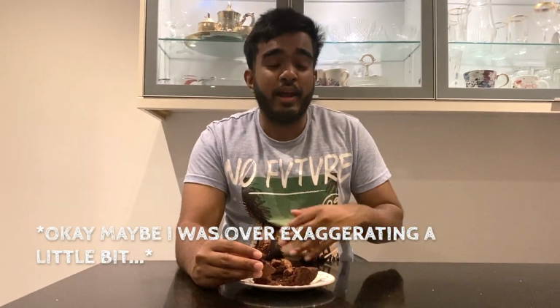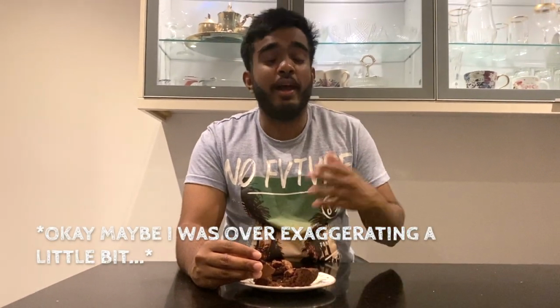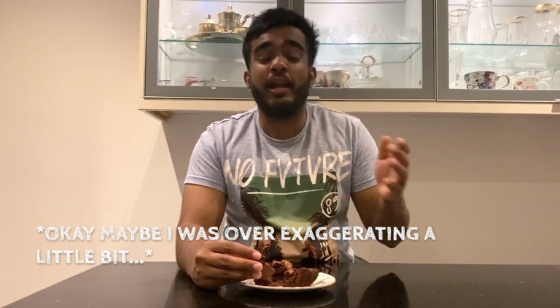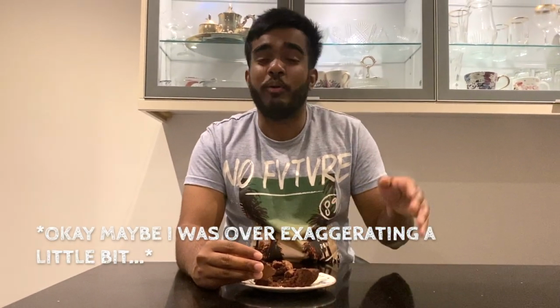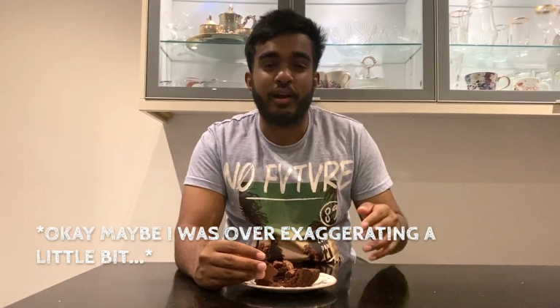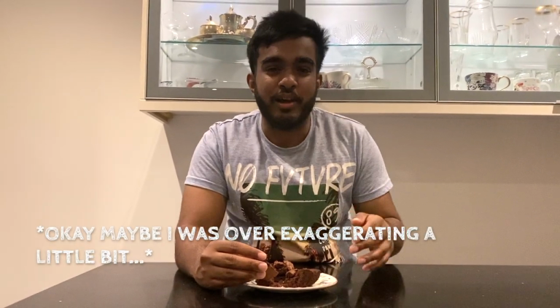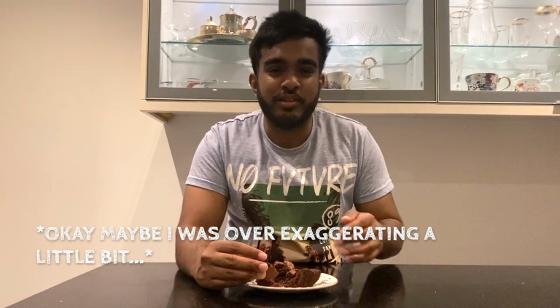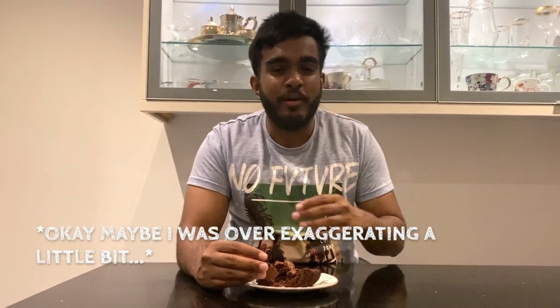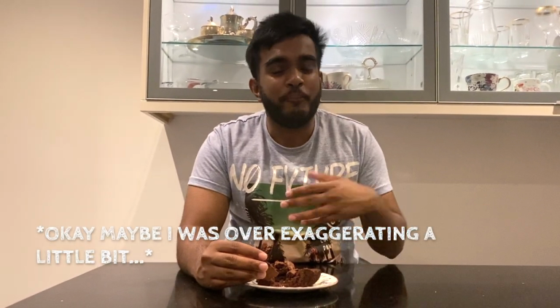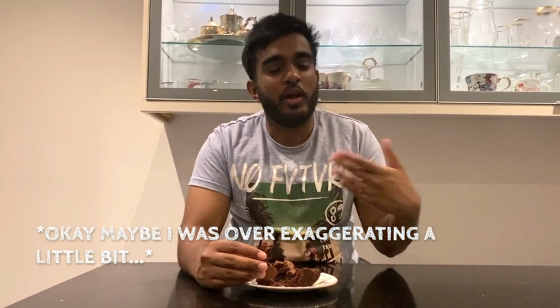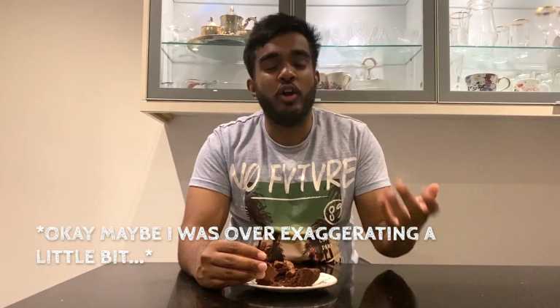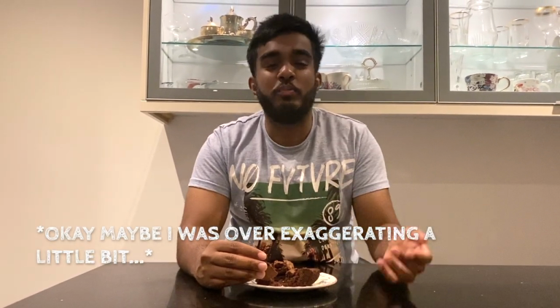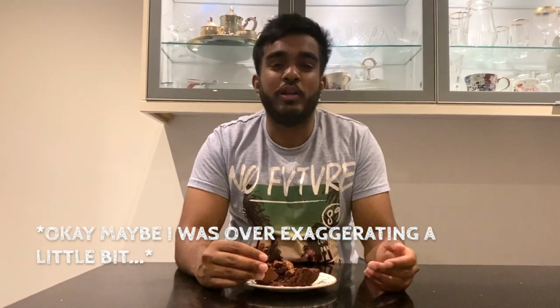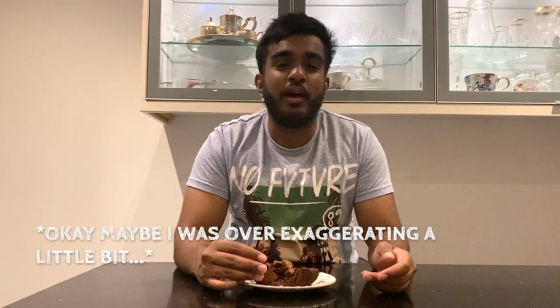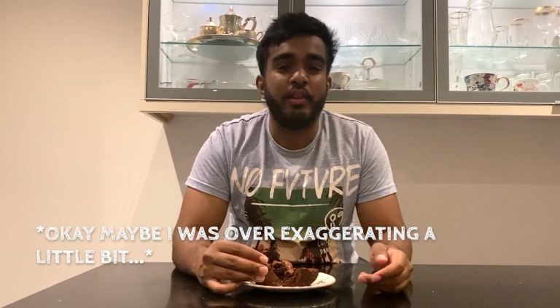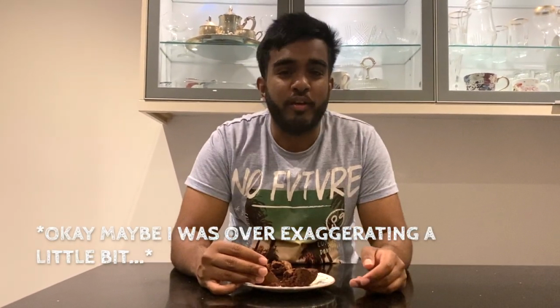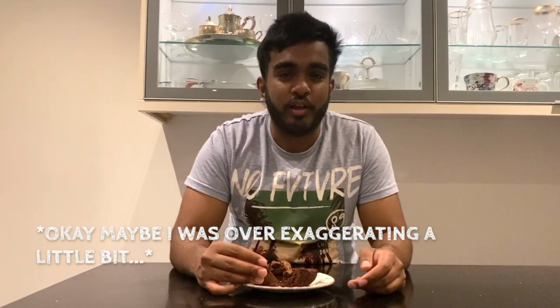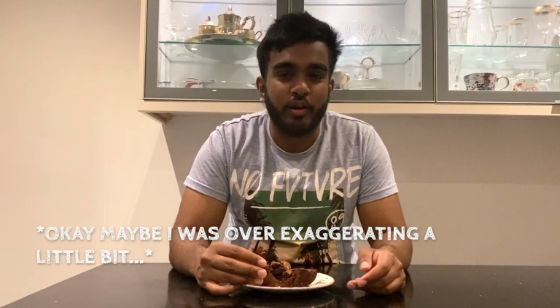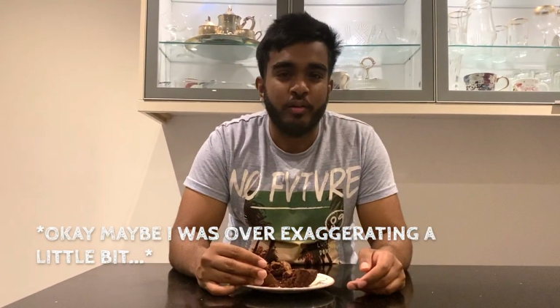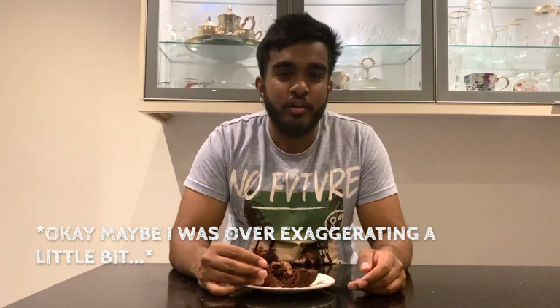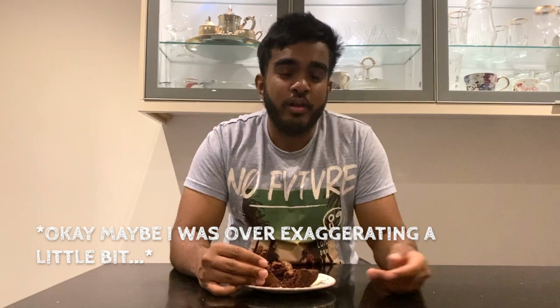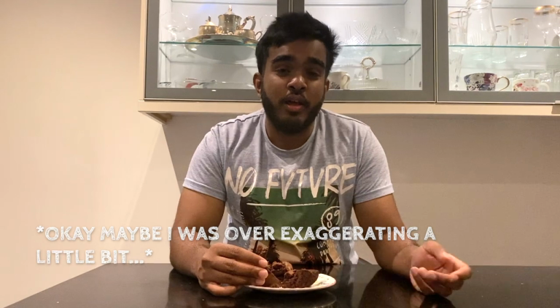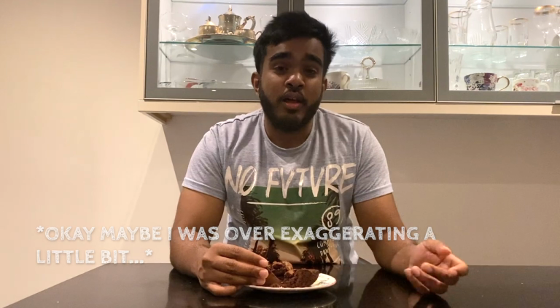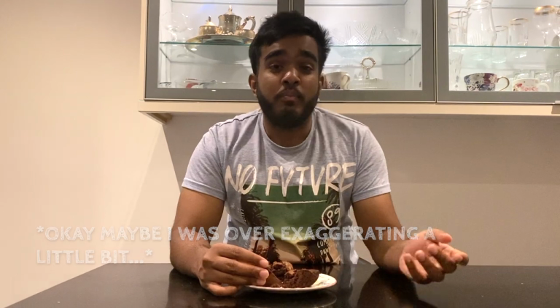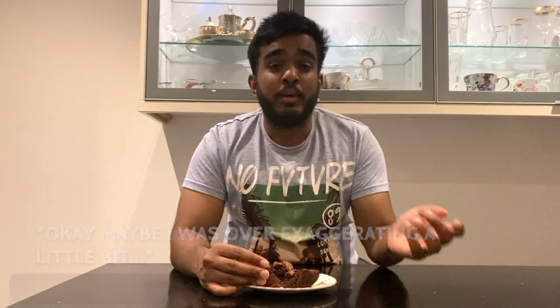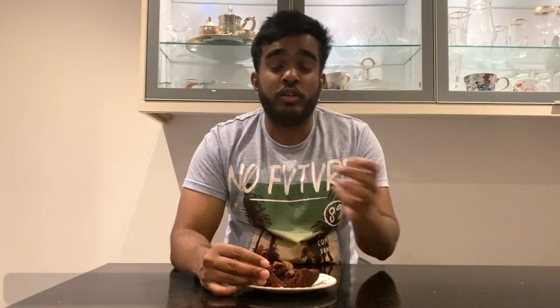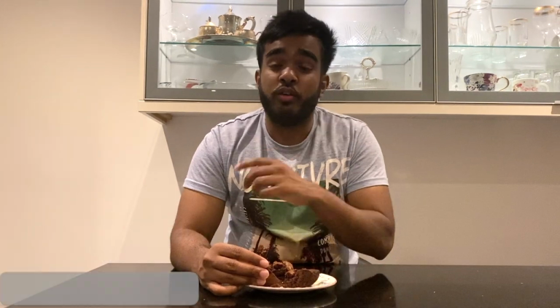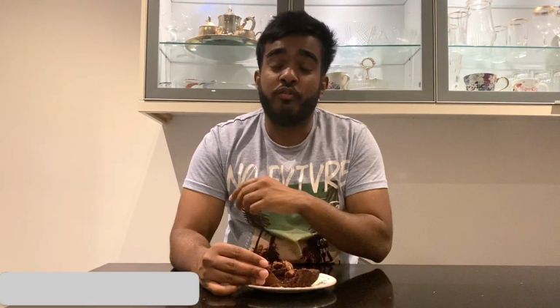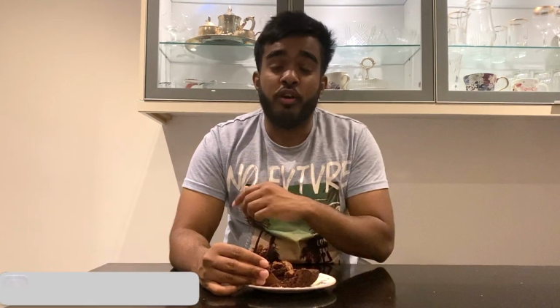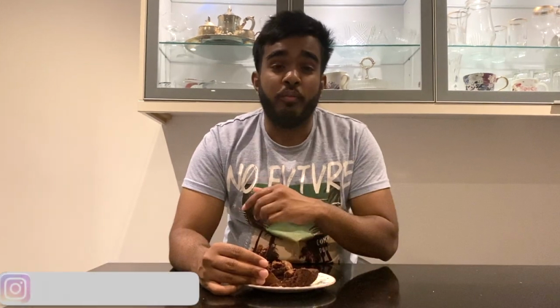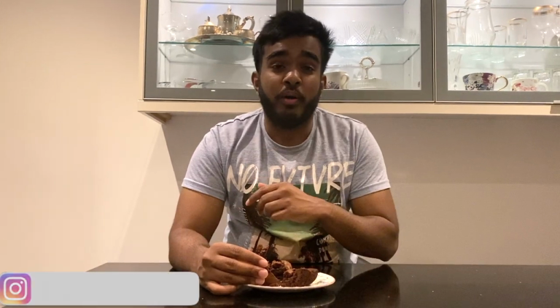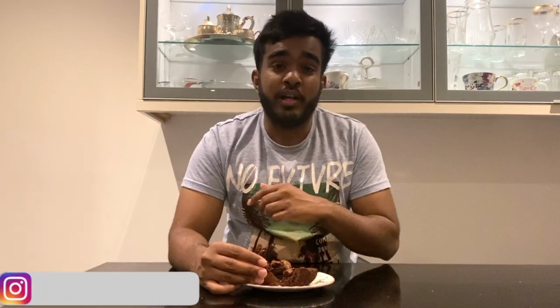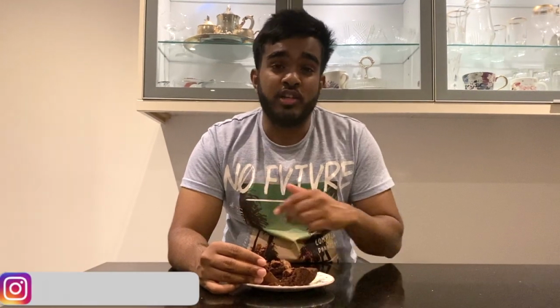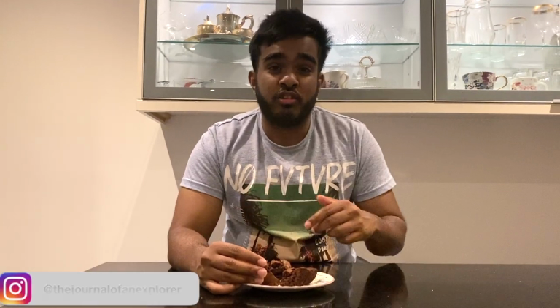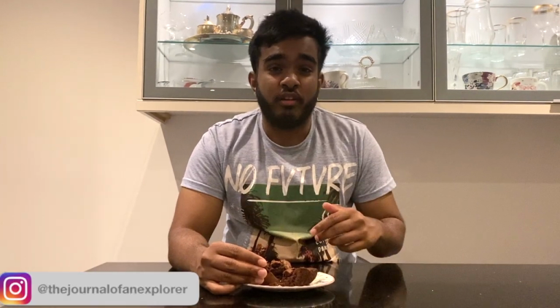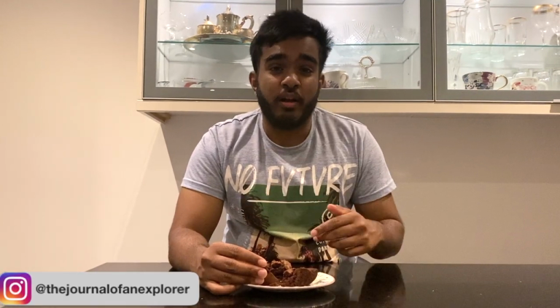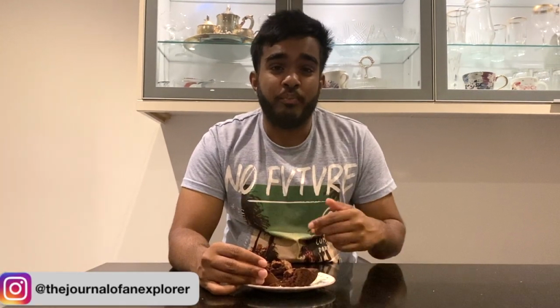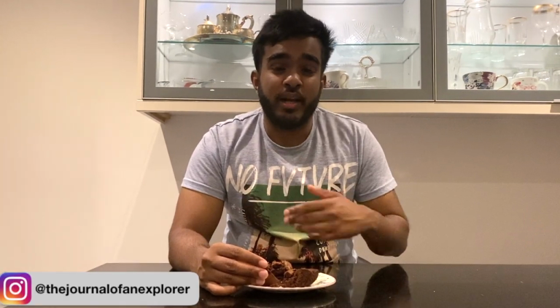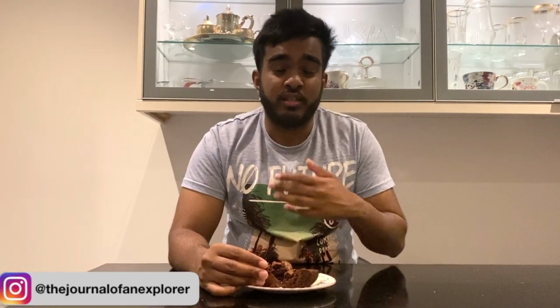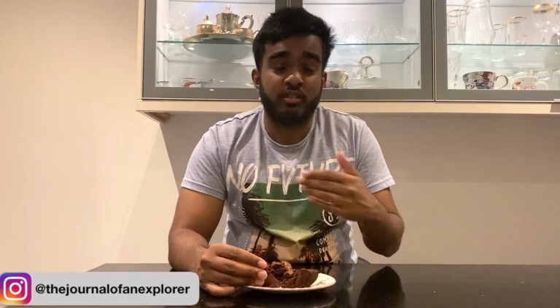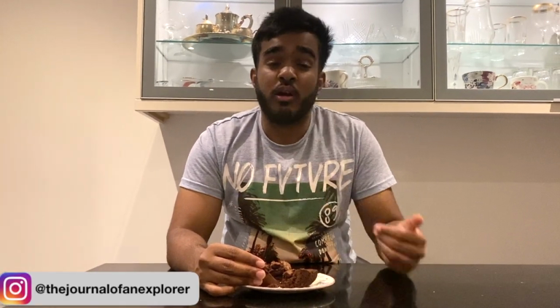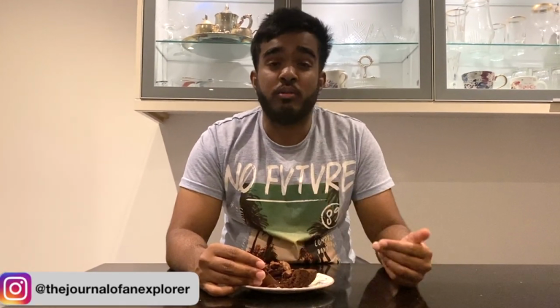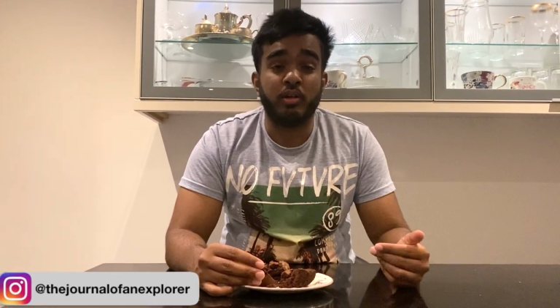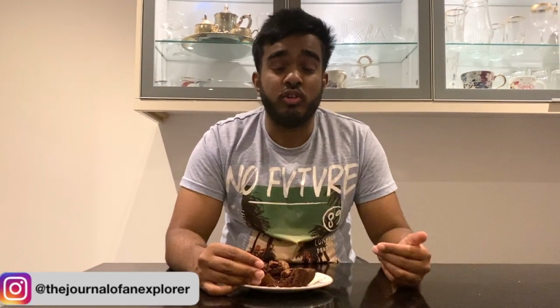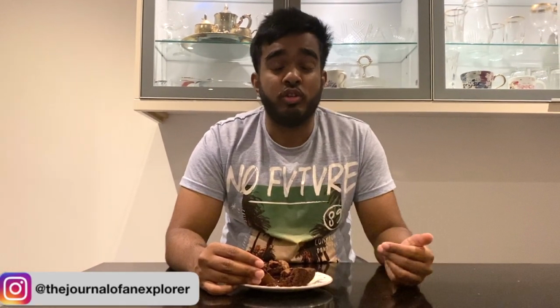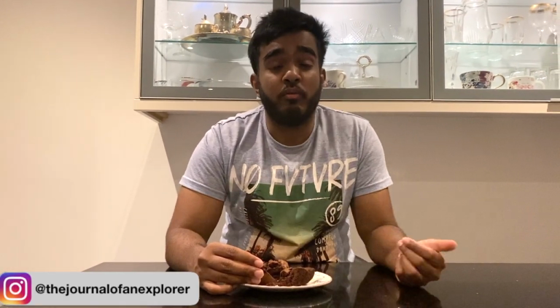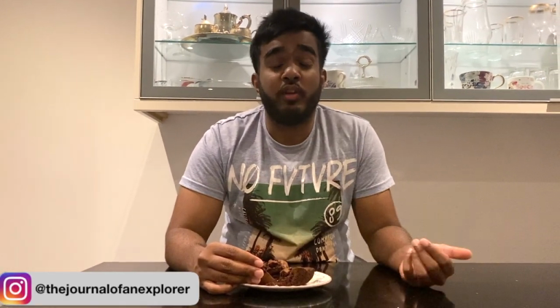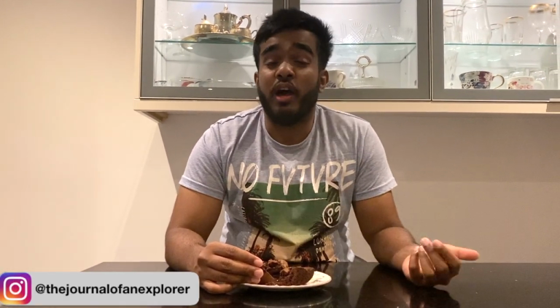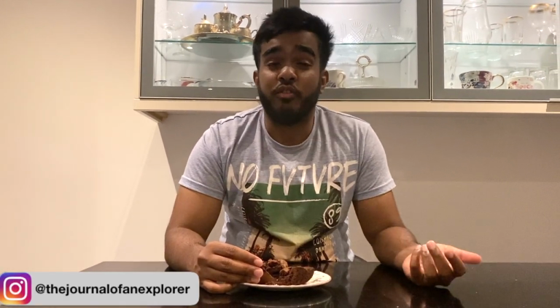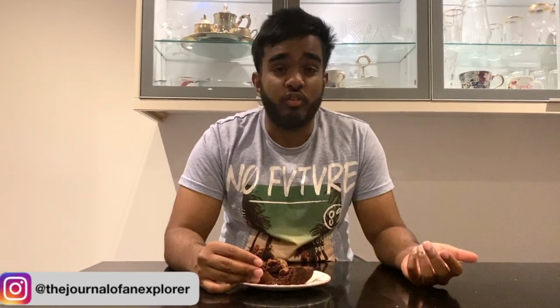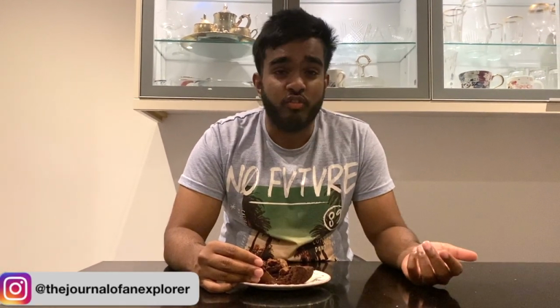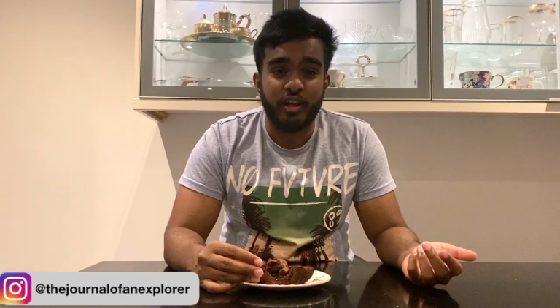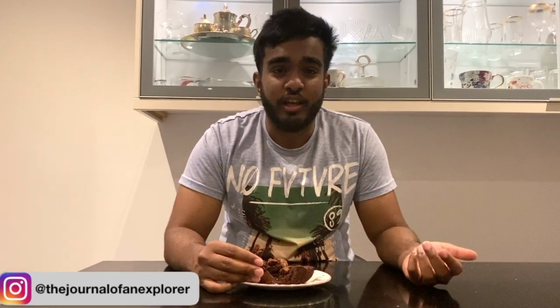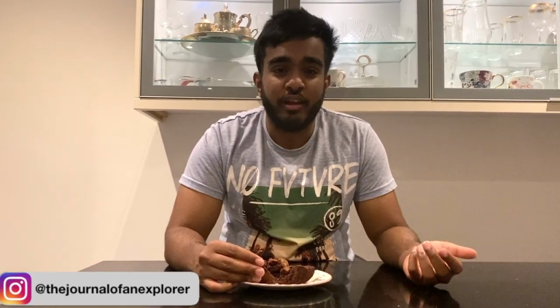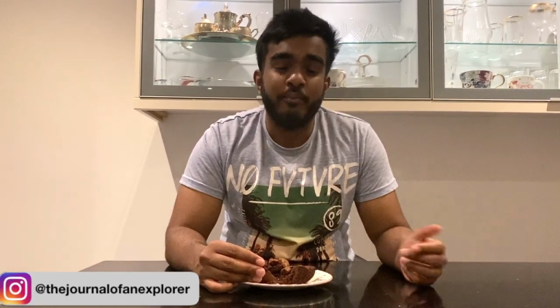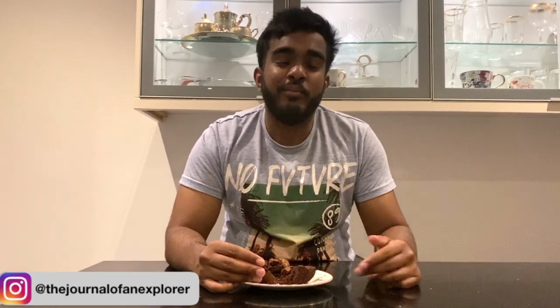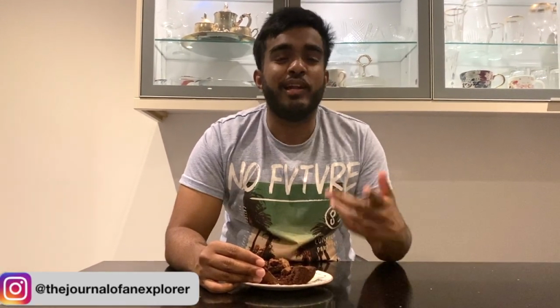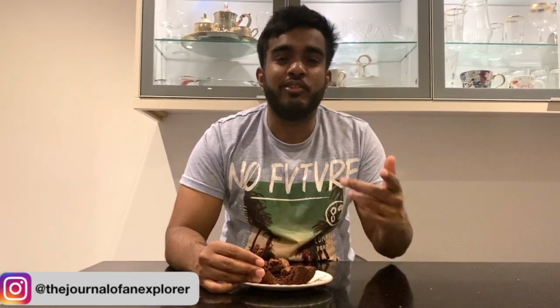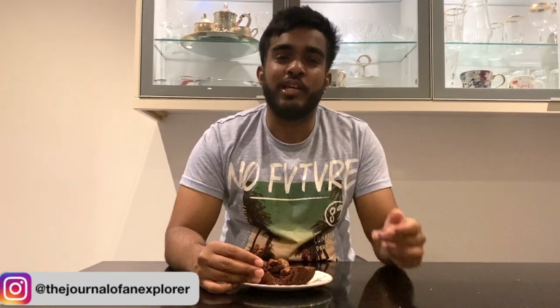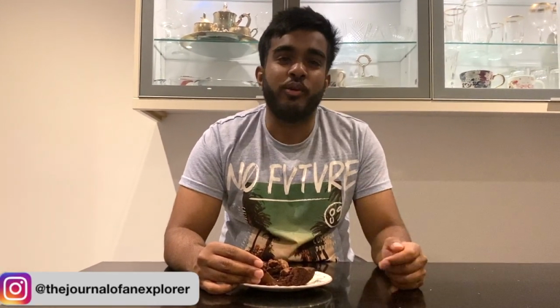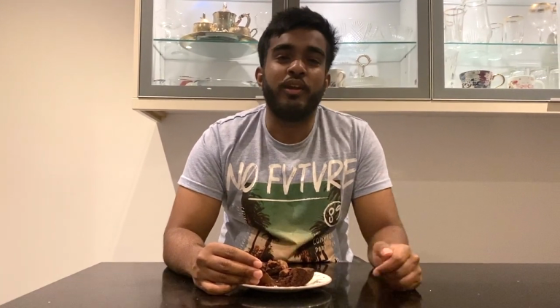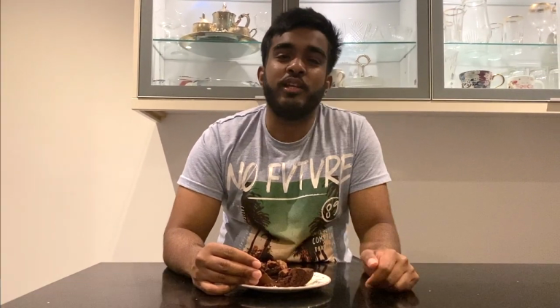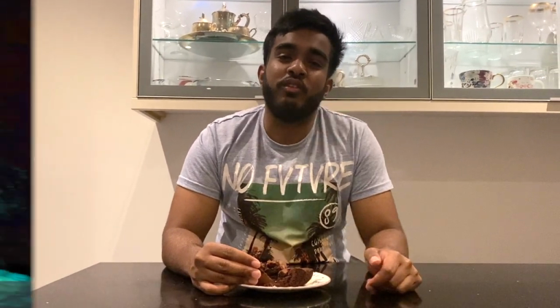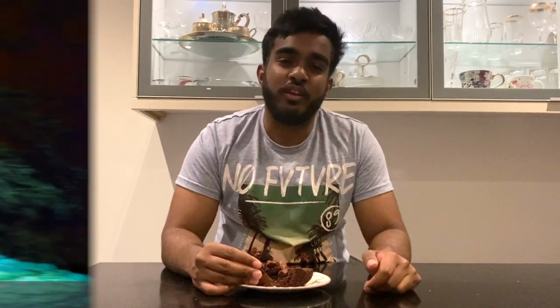Anyway guys, I hope you liked the video. Make sure you follow my Instagram and subscribe to my YouTube if you haven't already, and I'll see you in the next video.